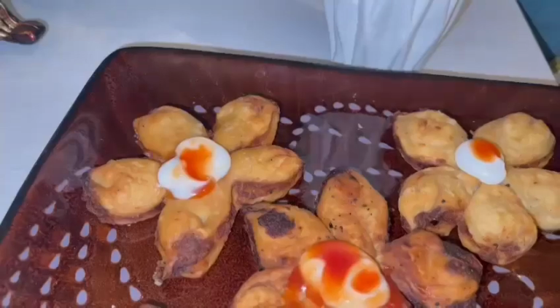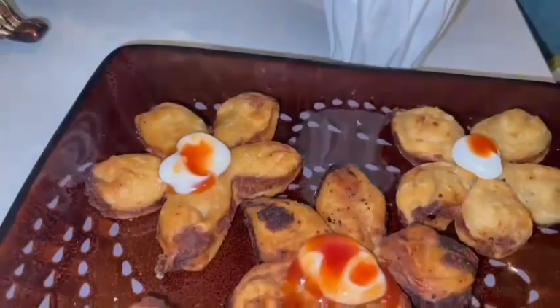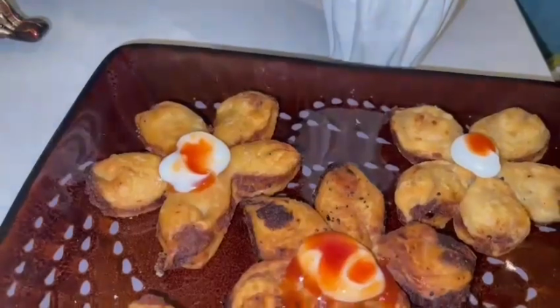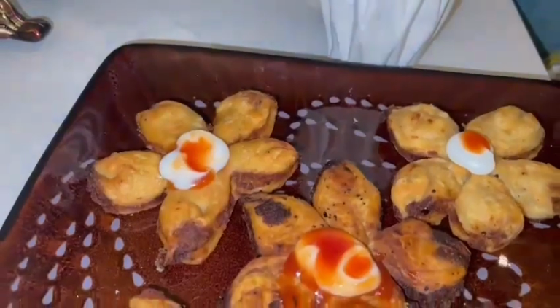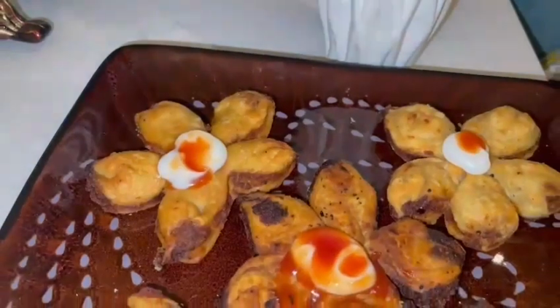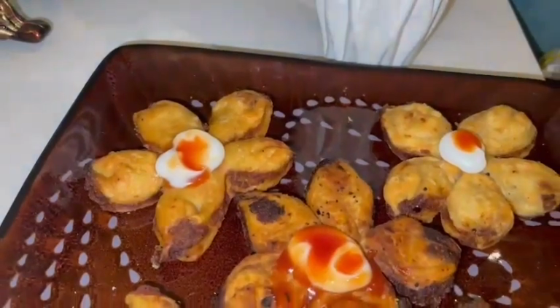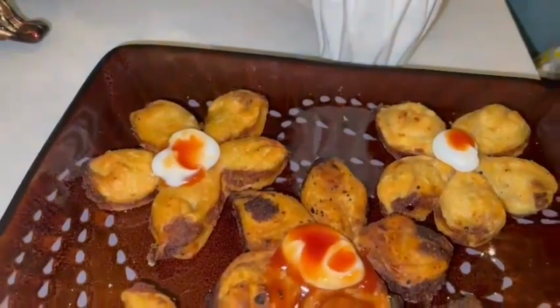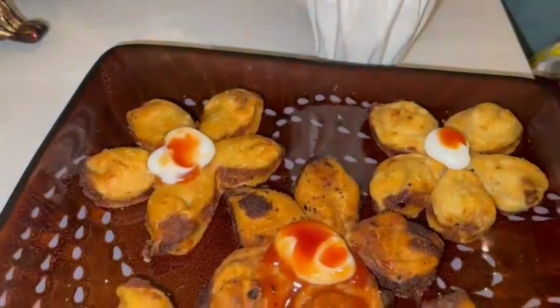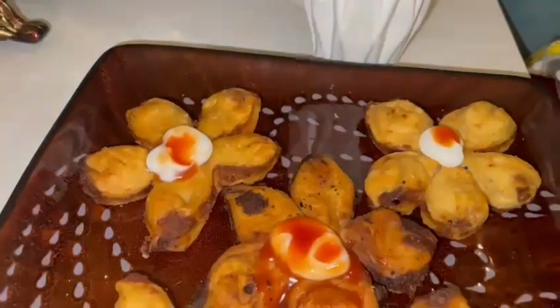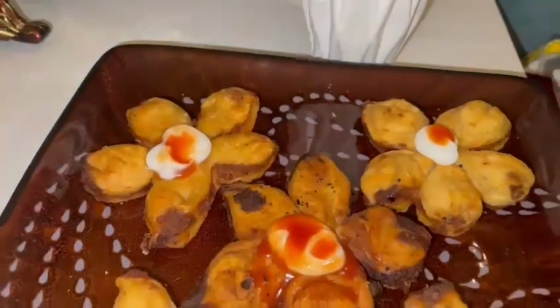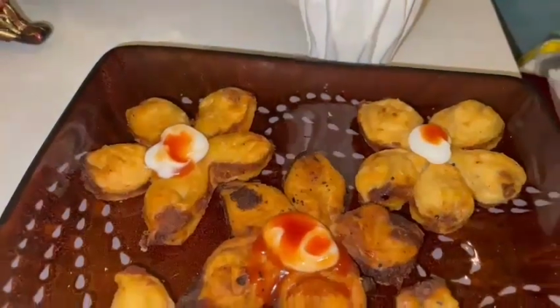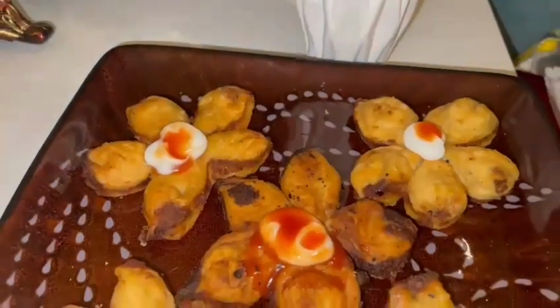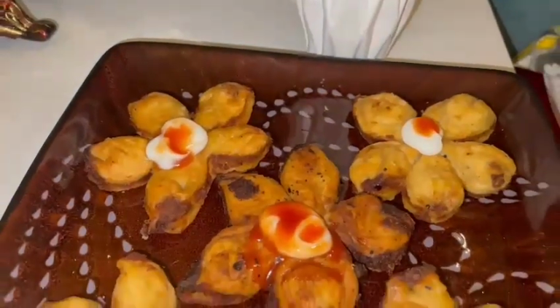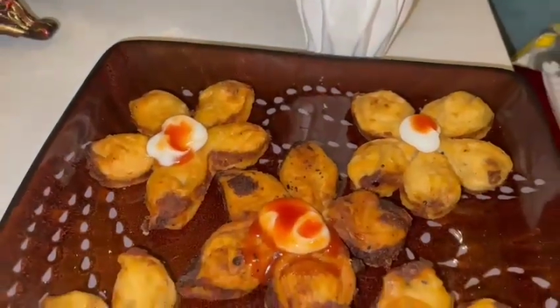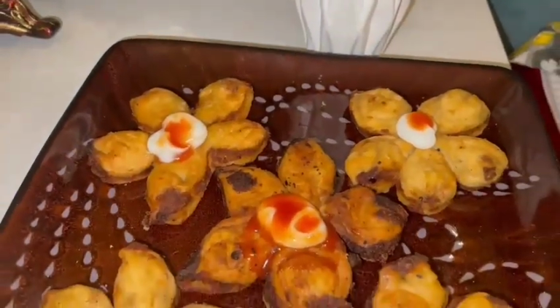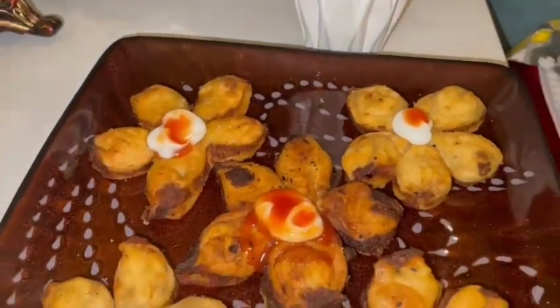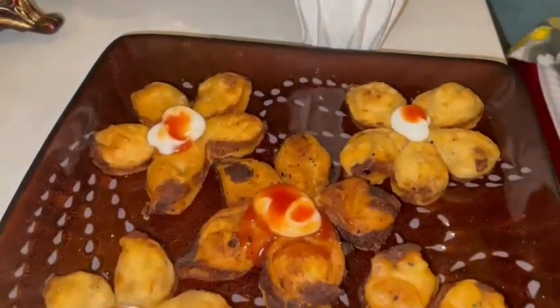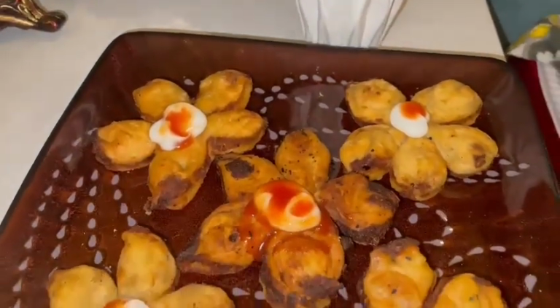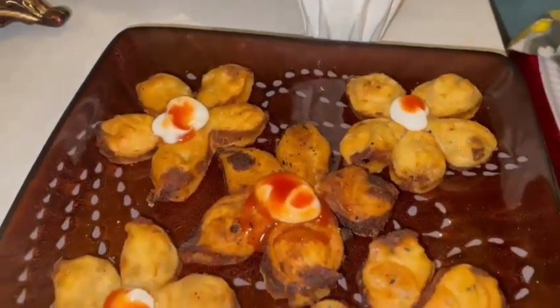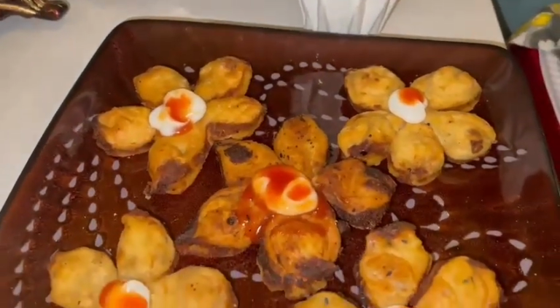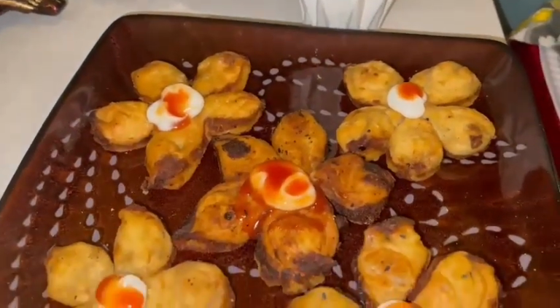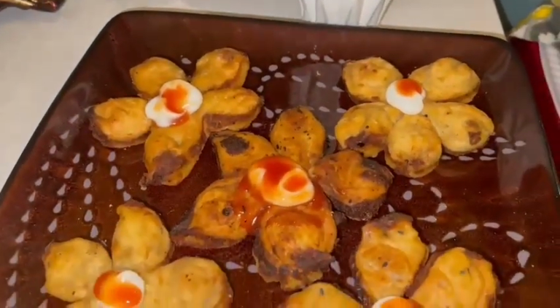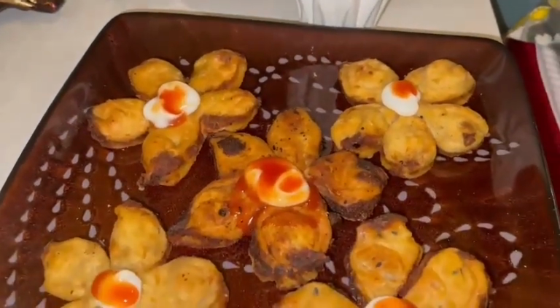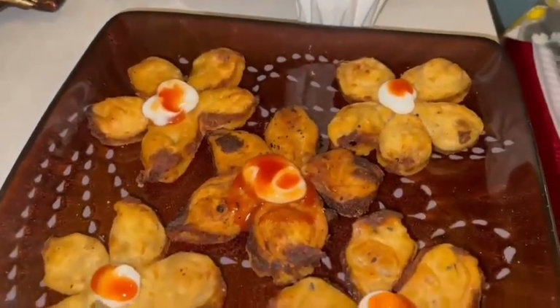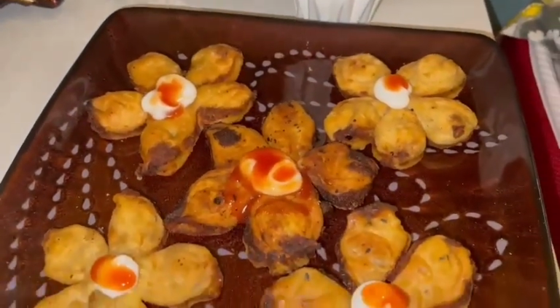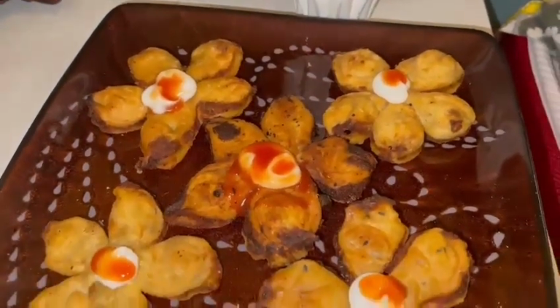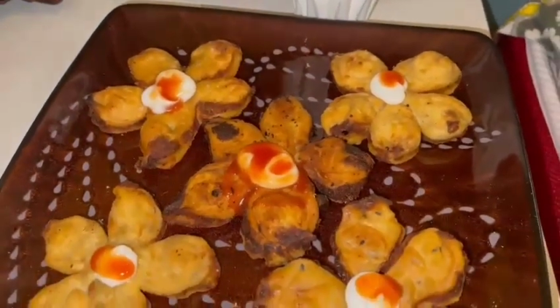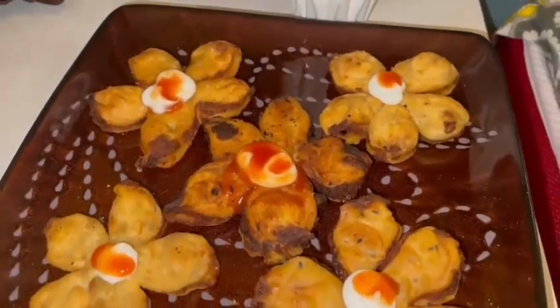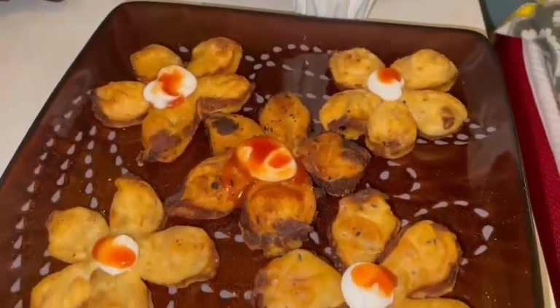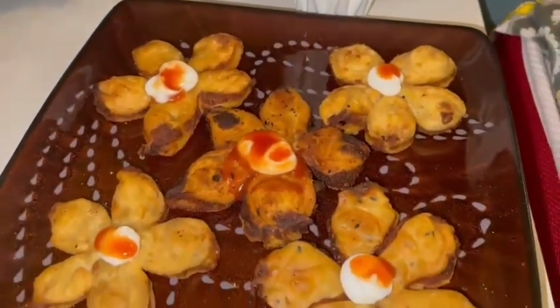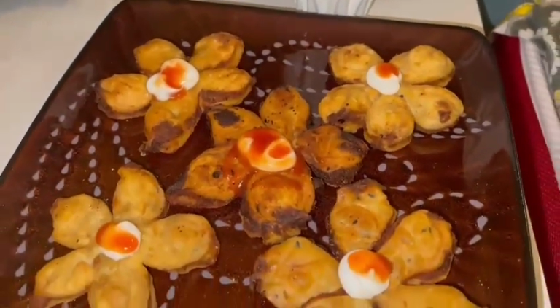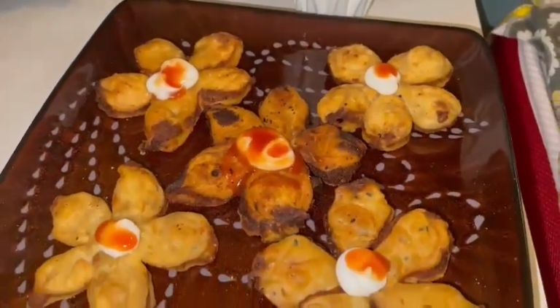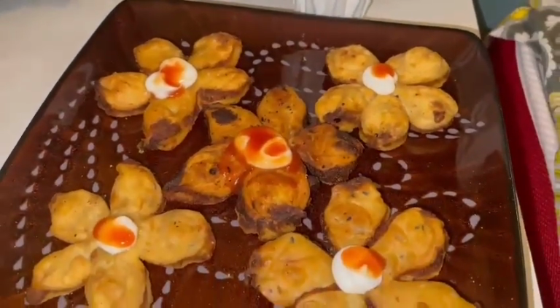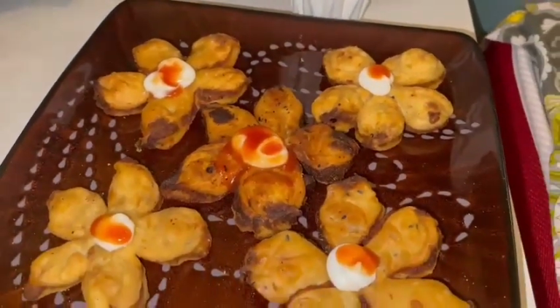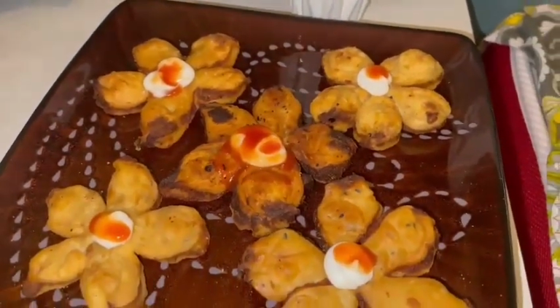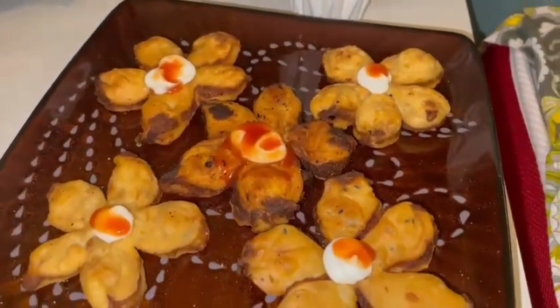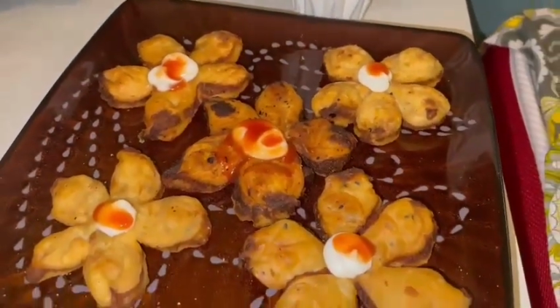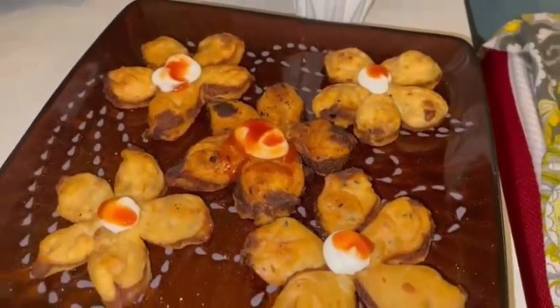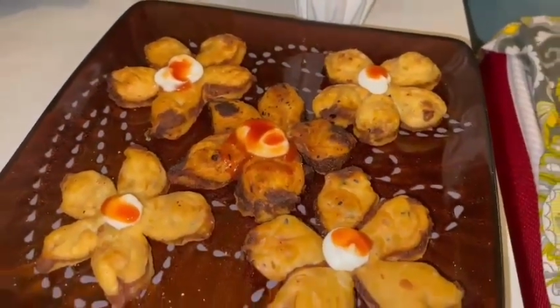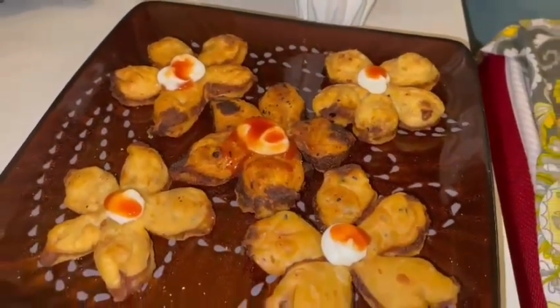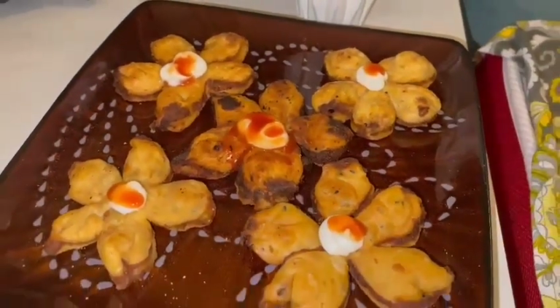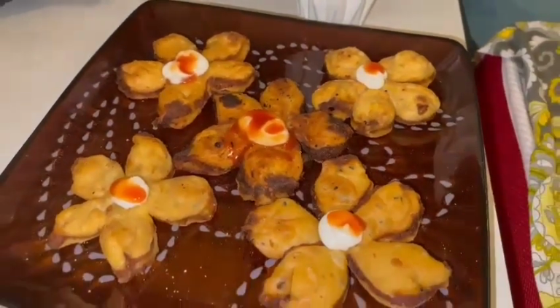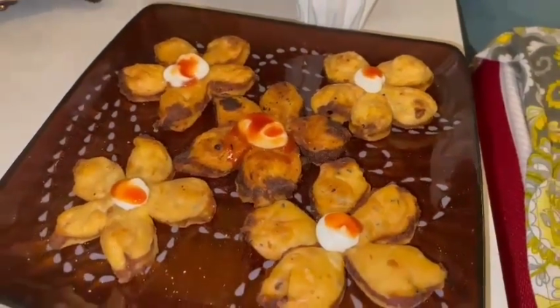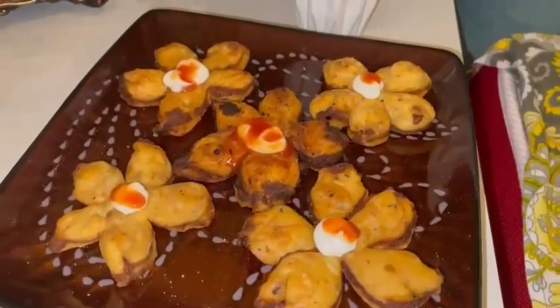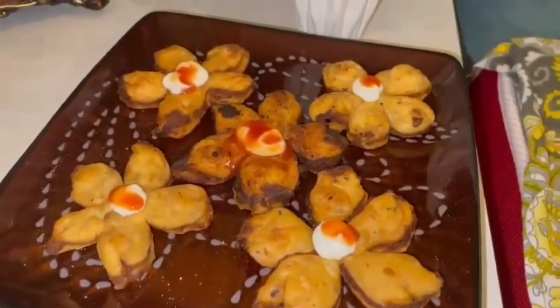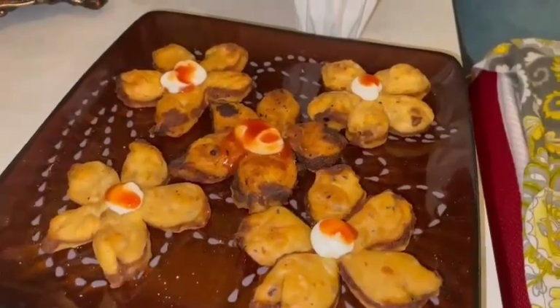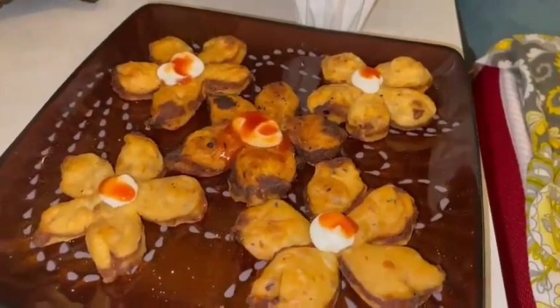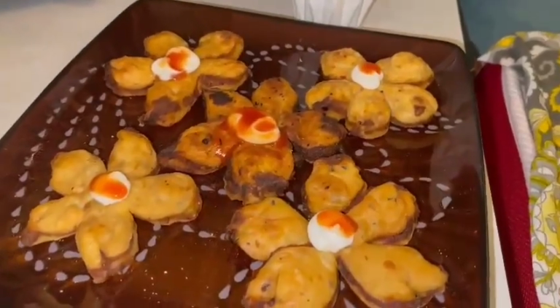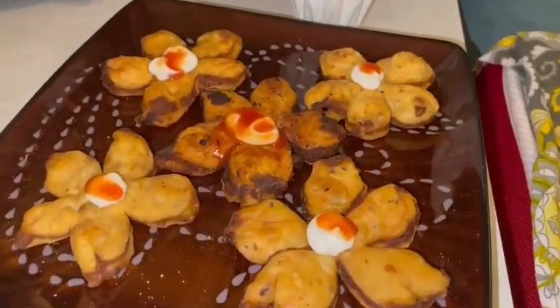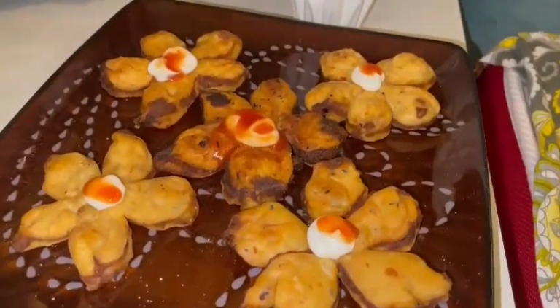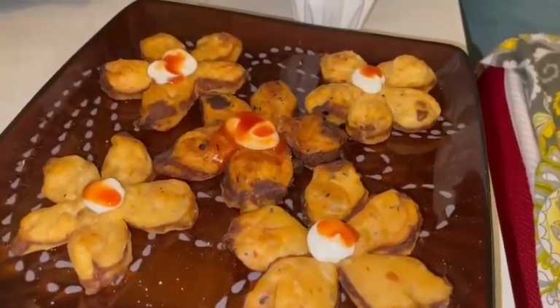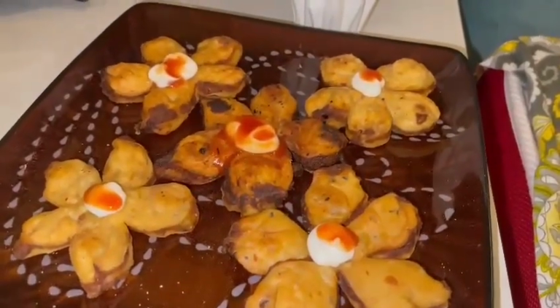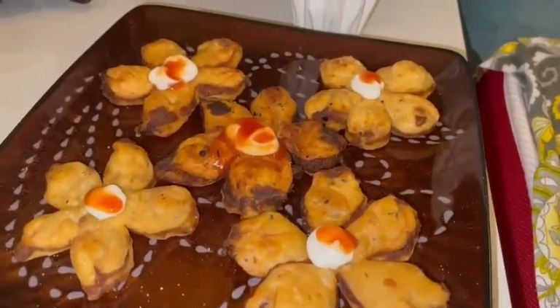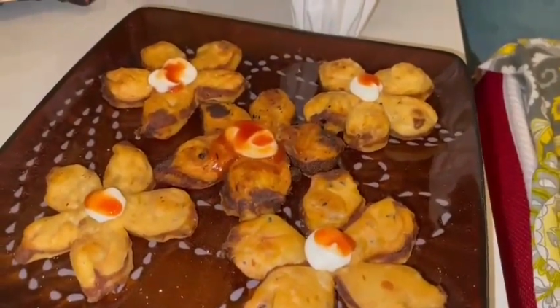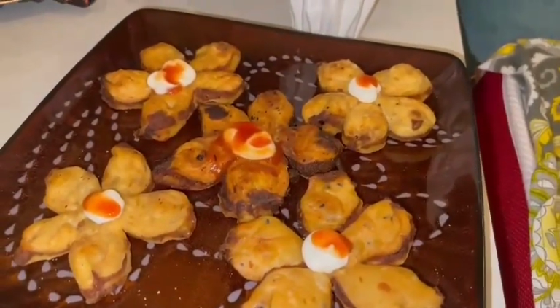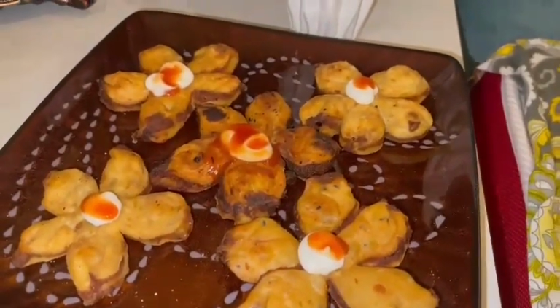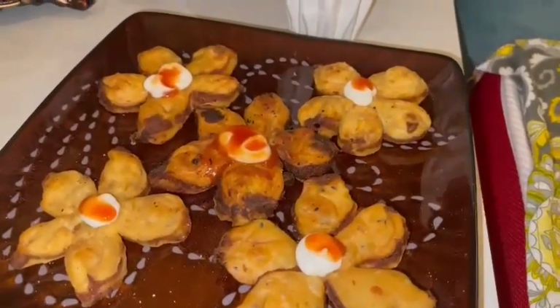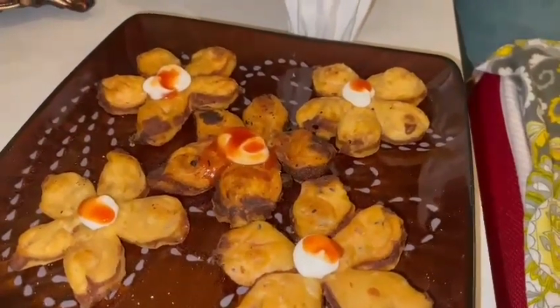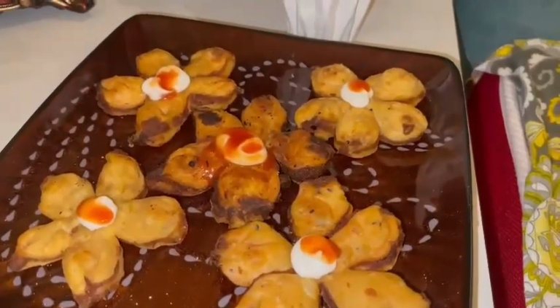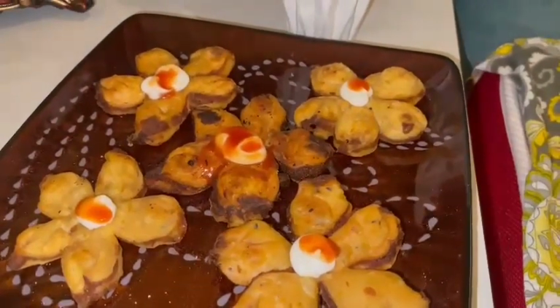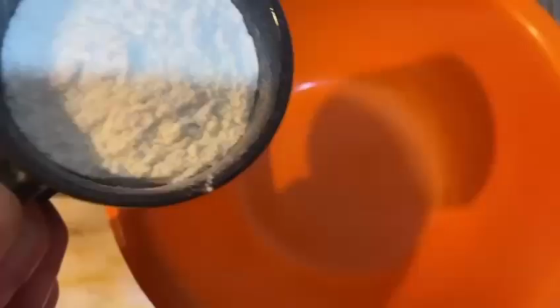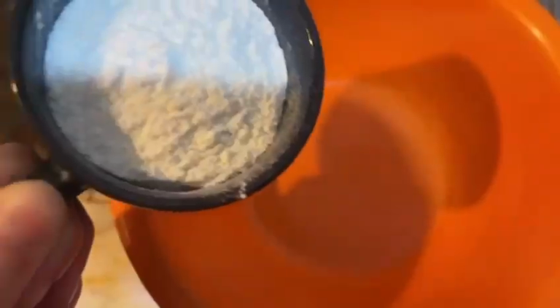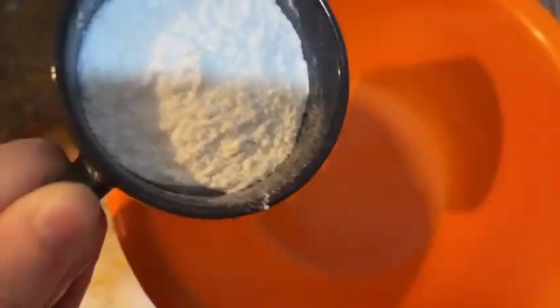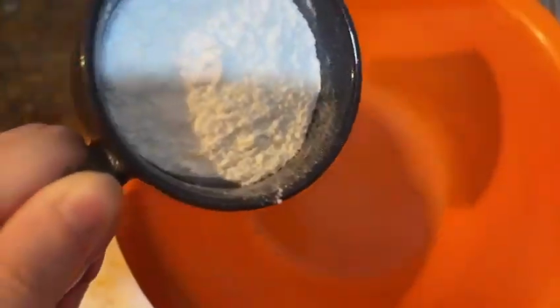This is a flower-shaped samosa. You will eat a regular samosa, so why not make a different shape? I will tell you how to make it.